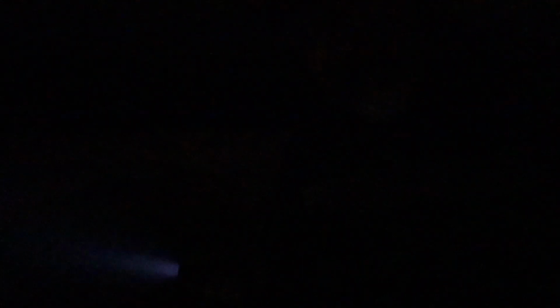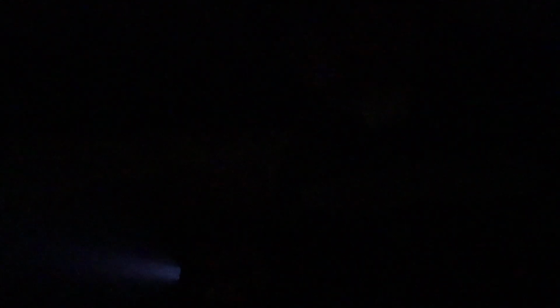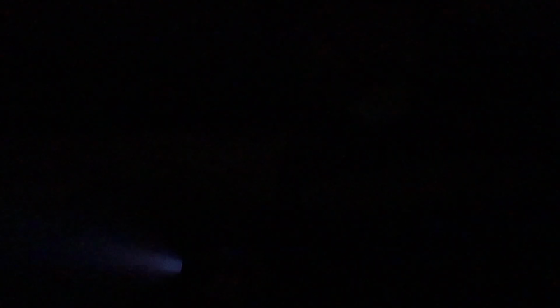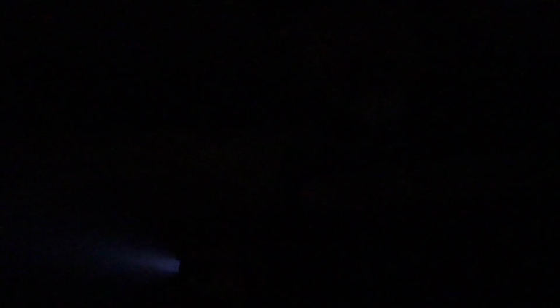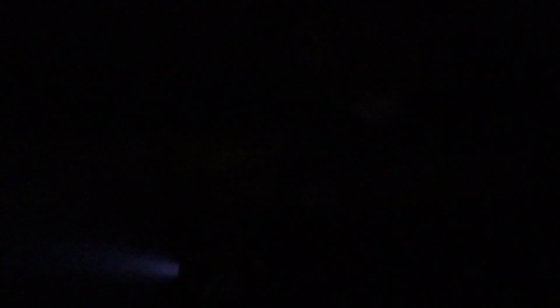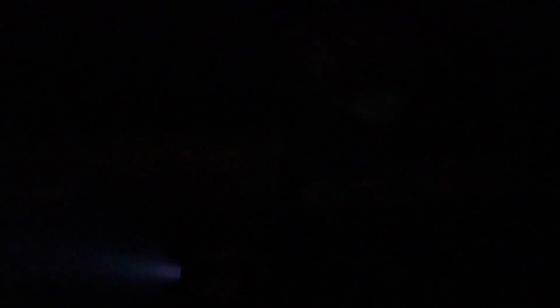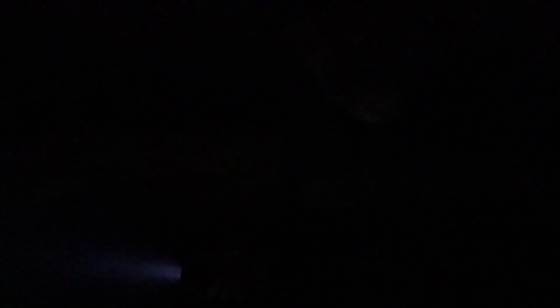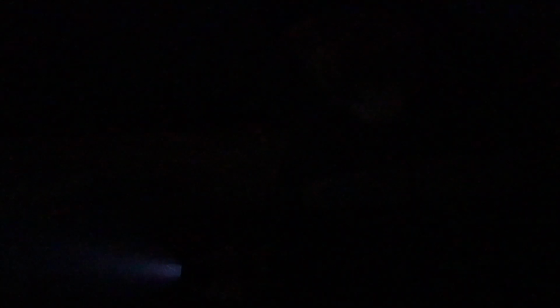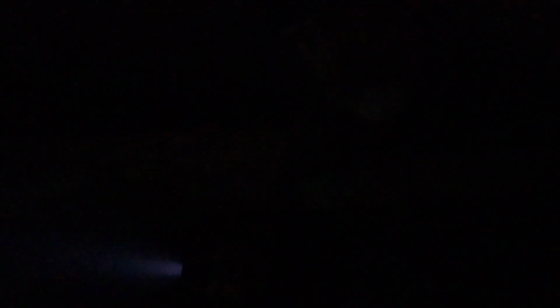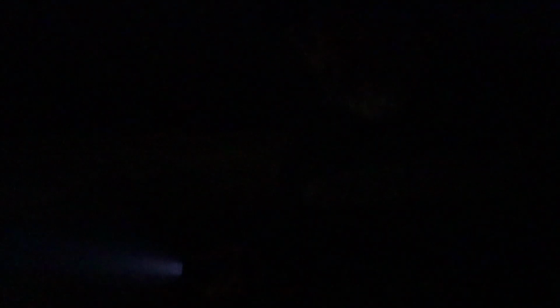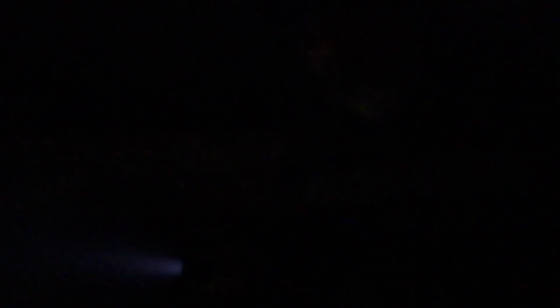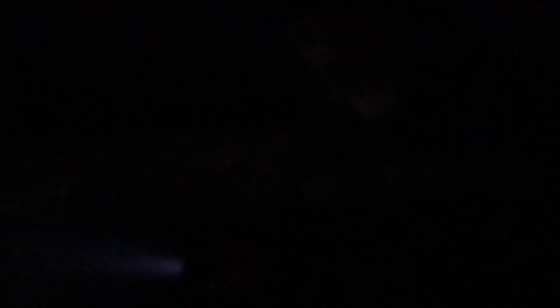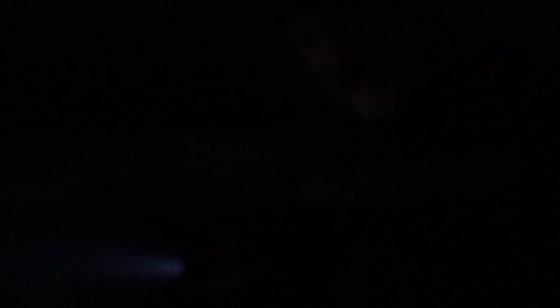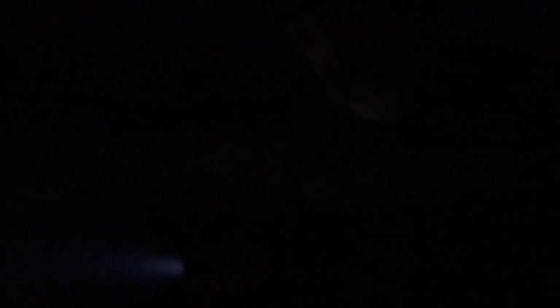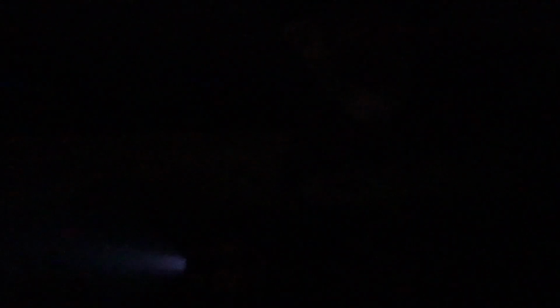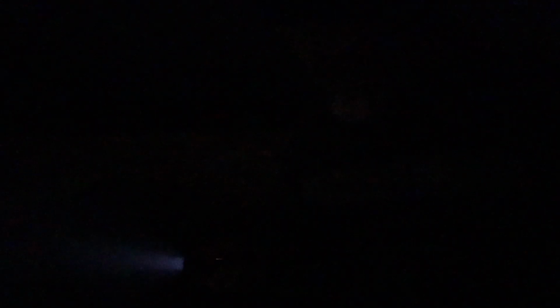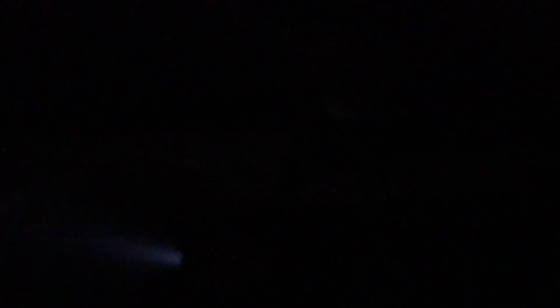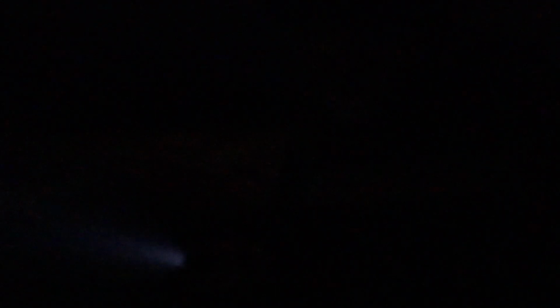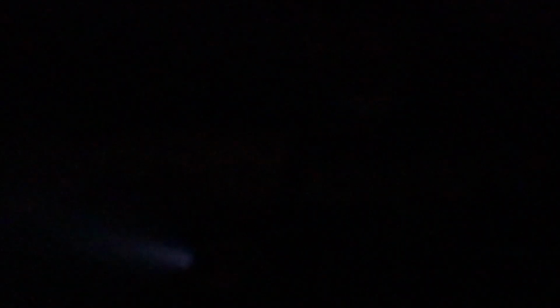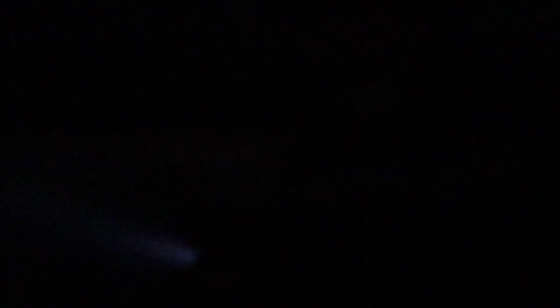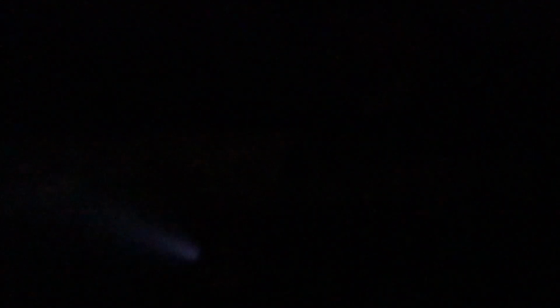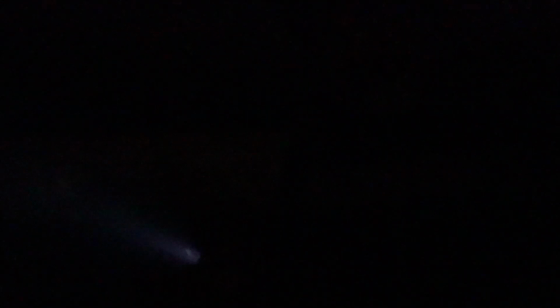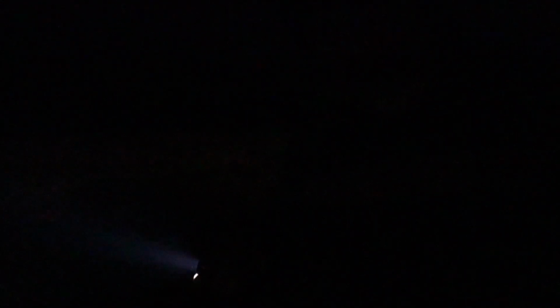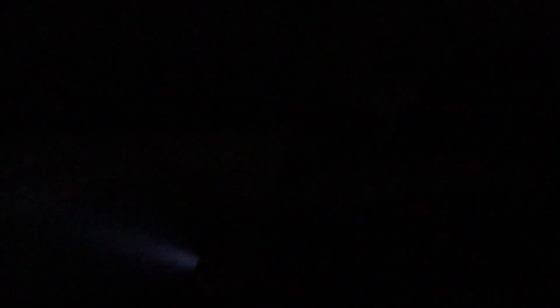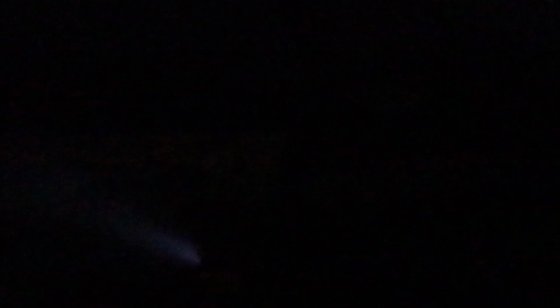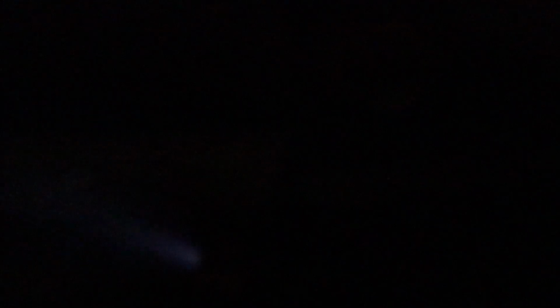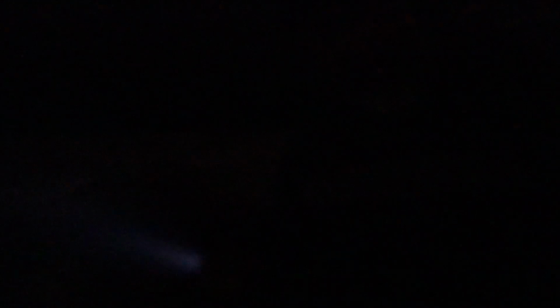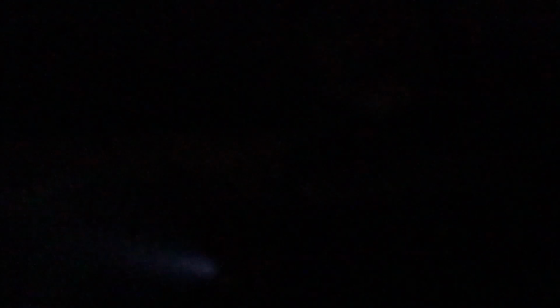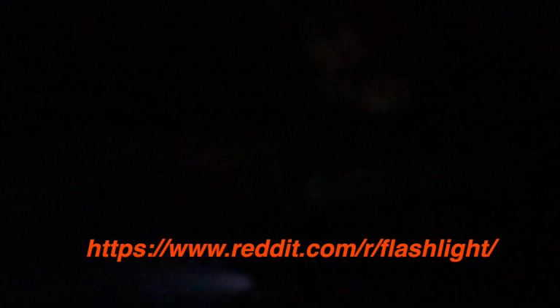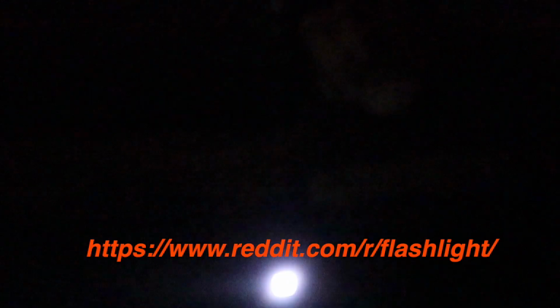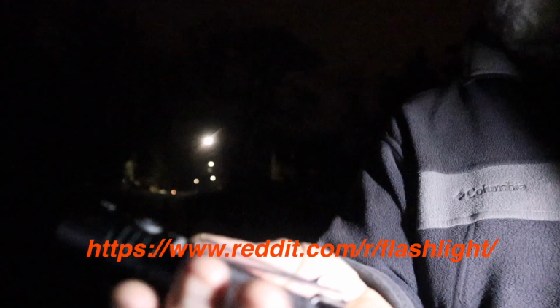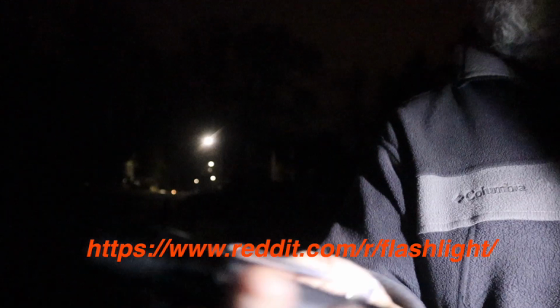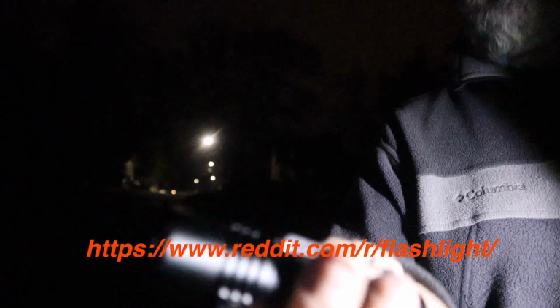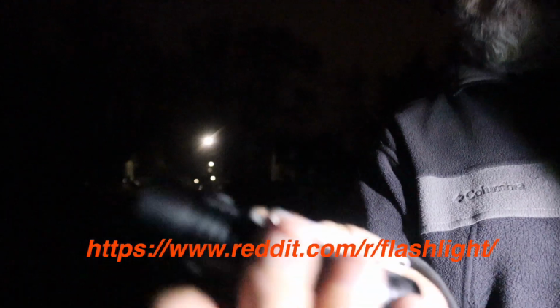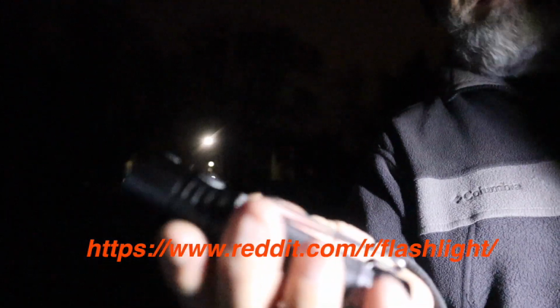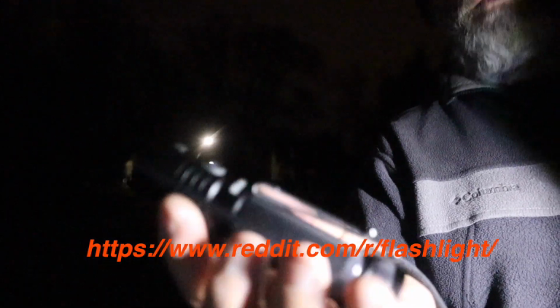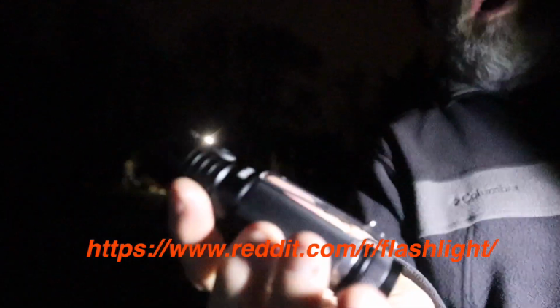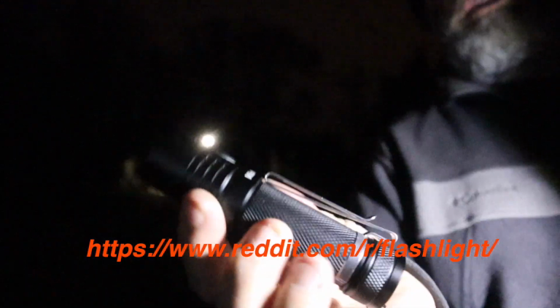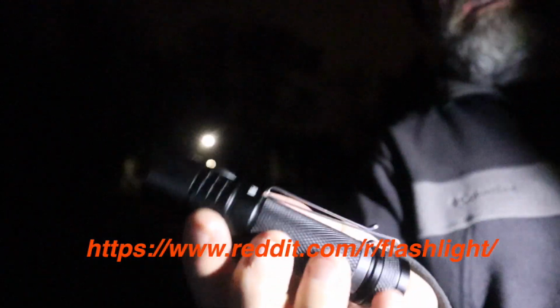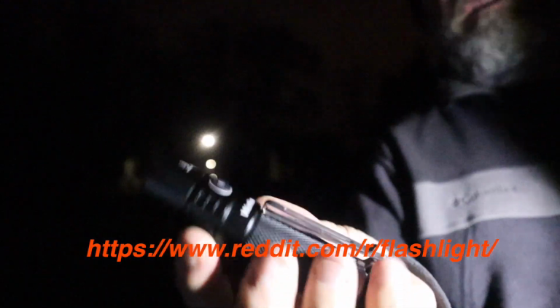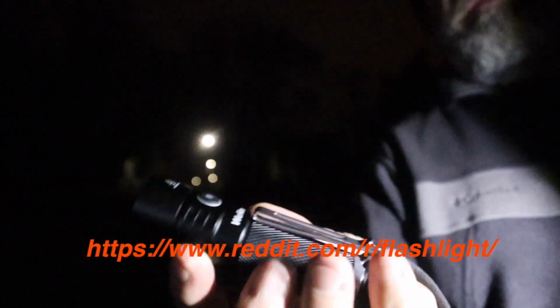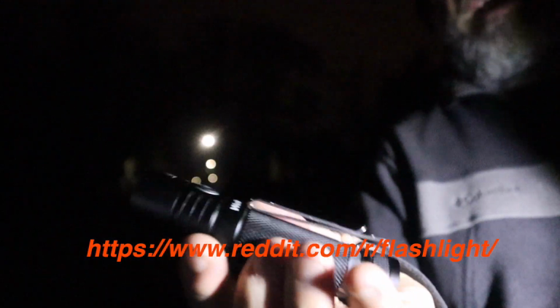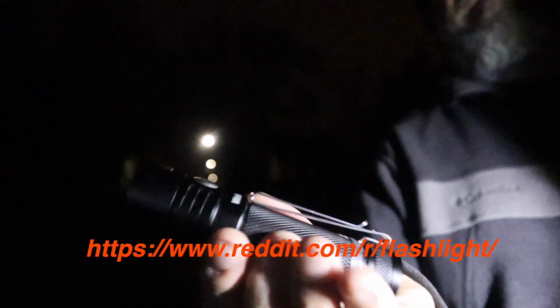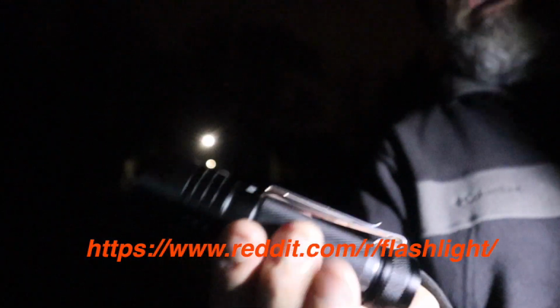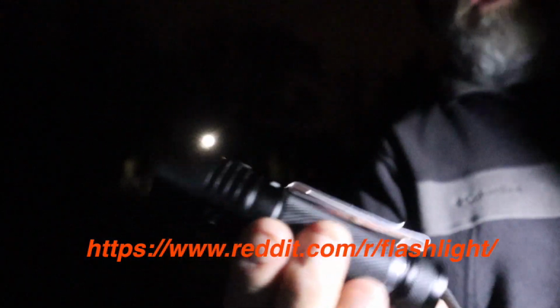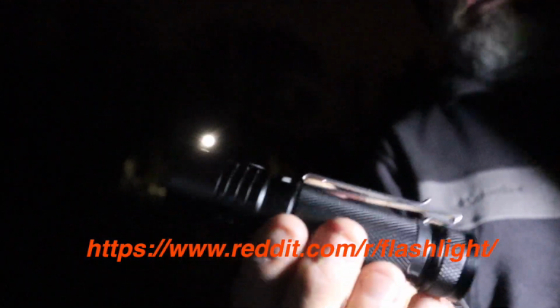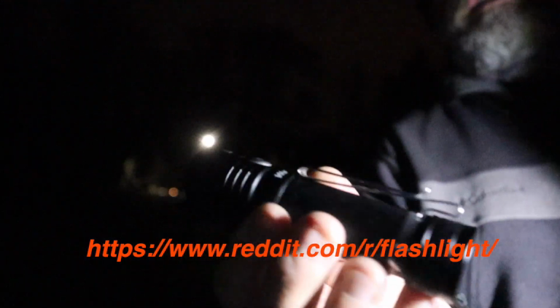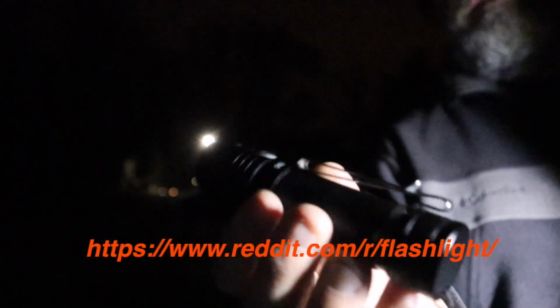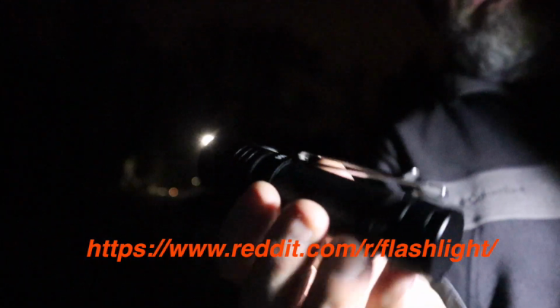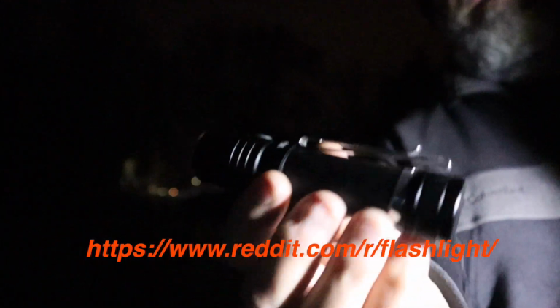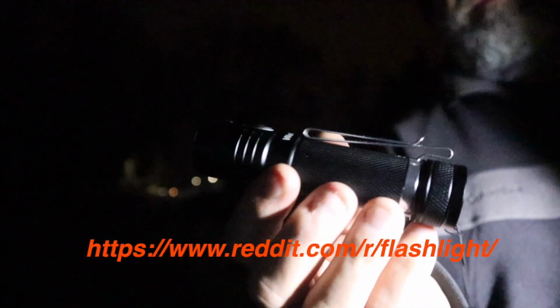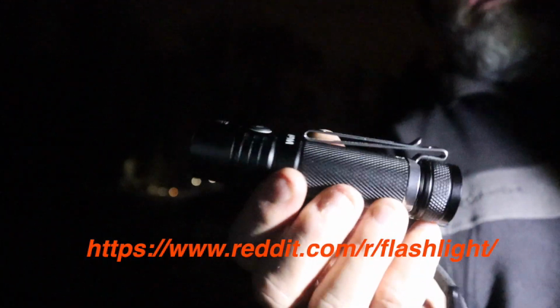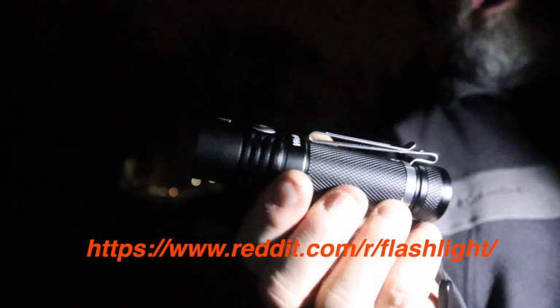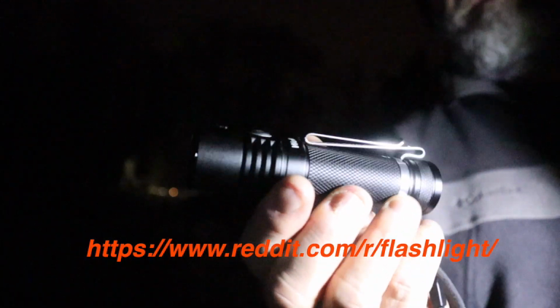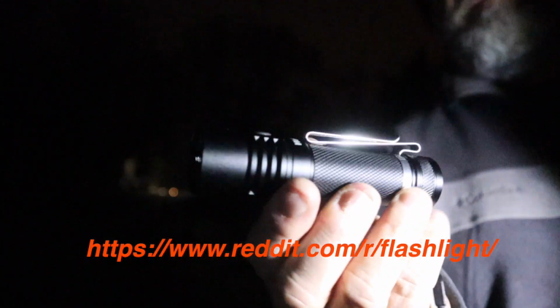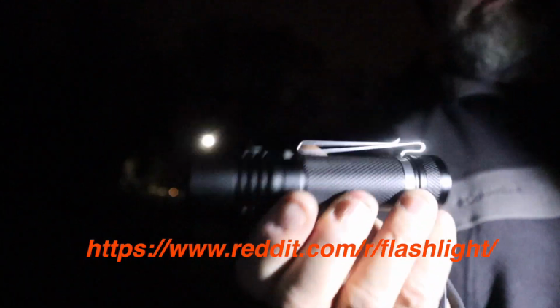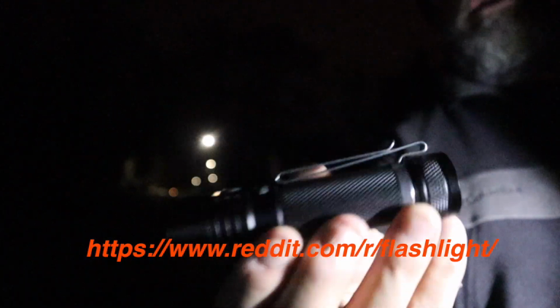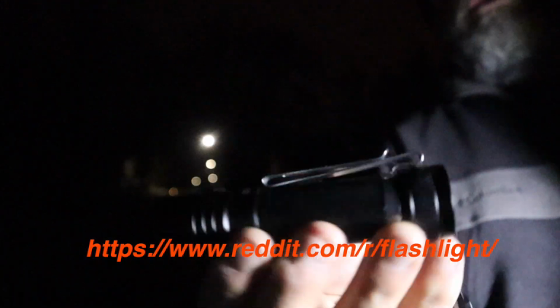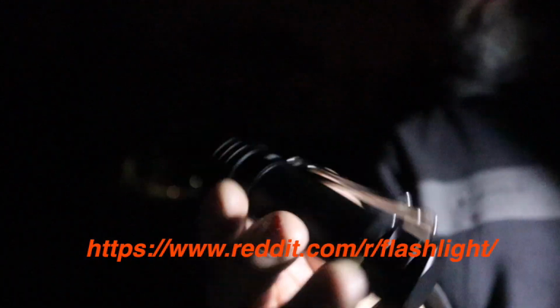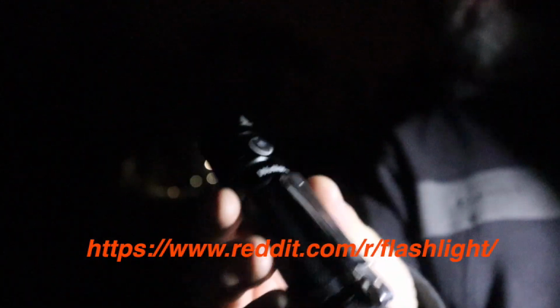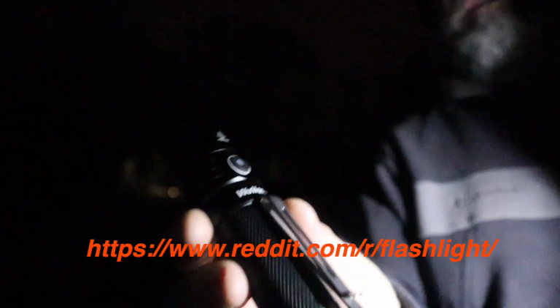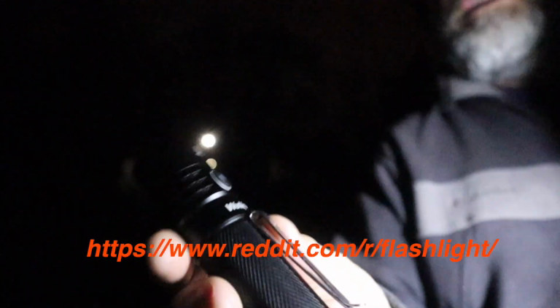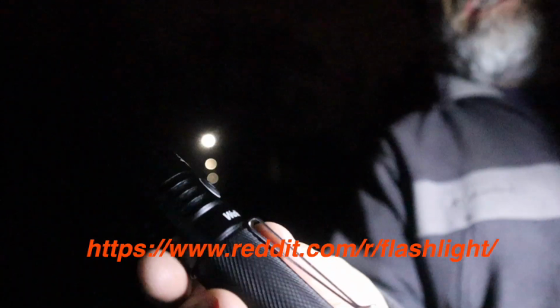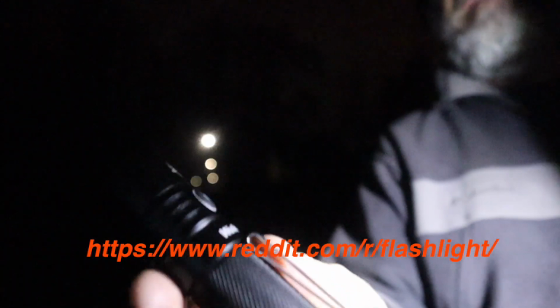Have you ever checked out the subreddit r/flashlight? Really interesting if this is what you're into.